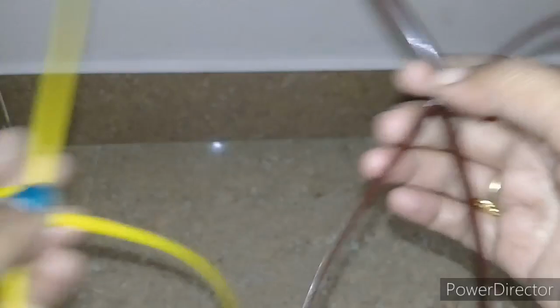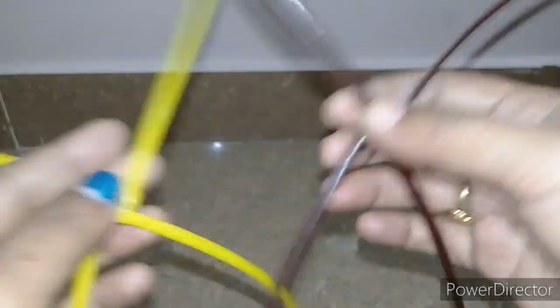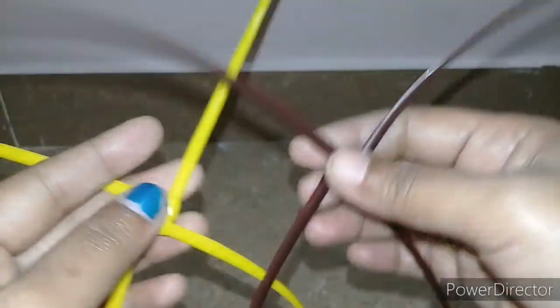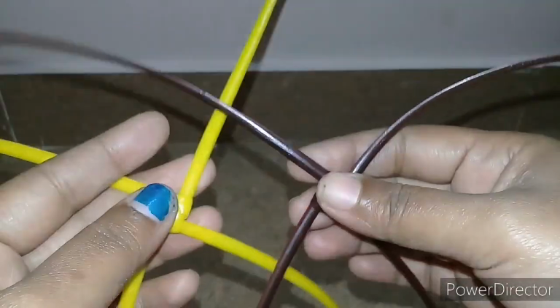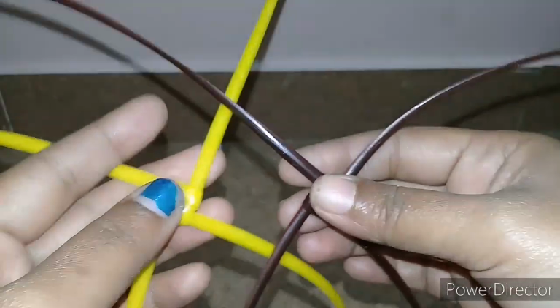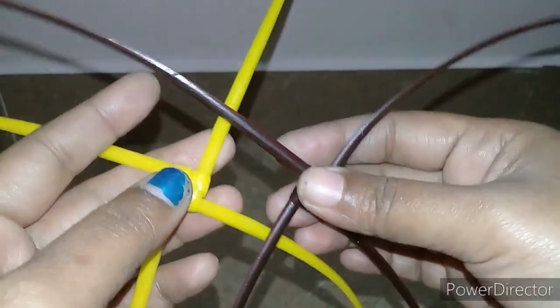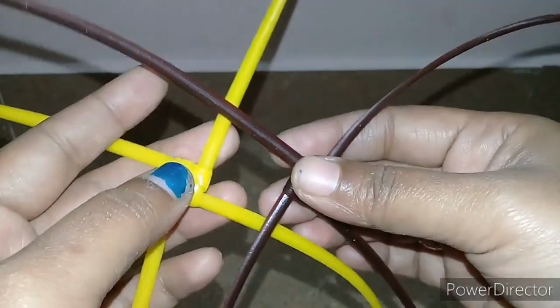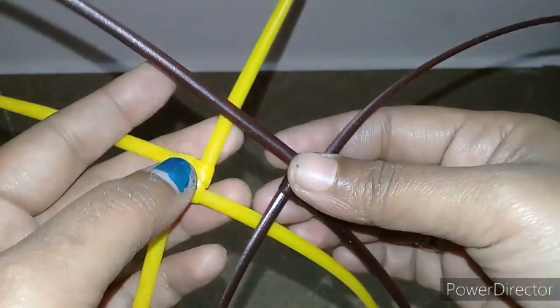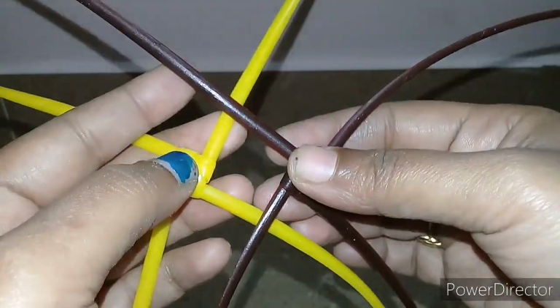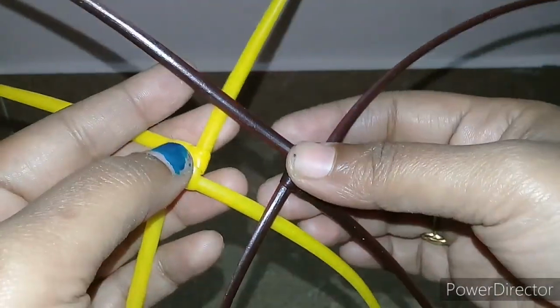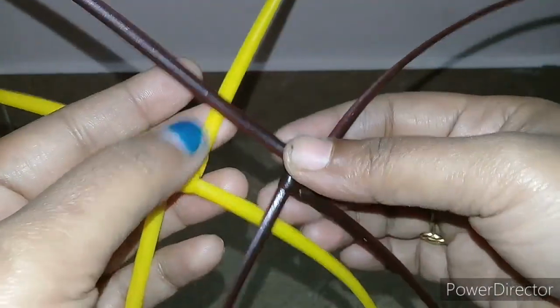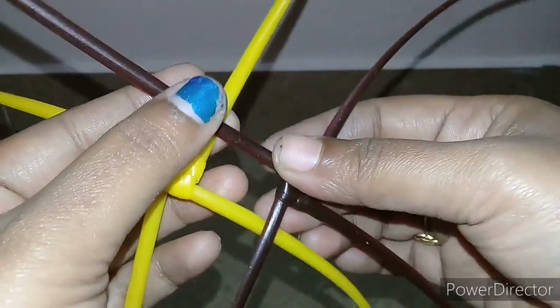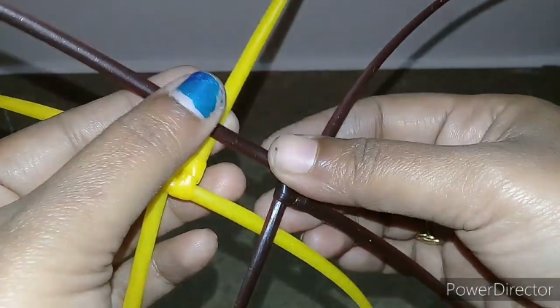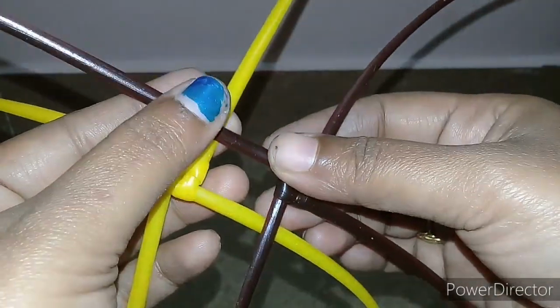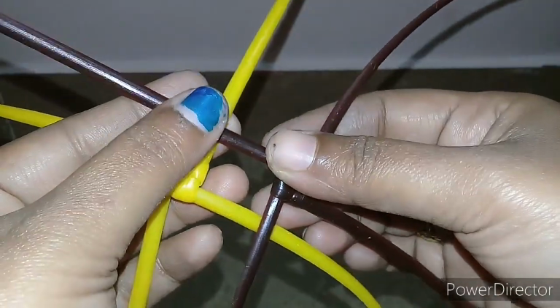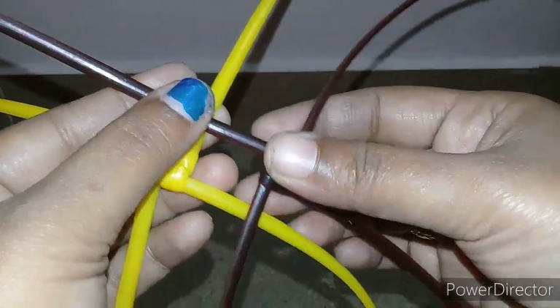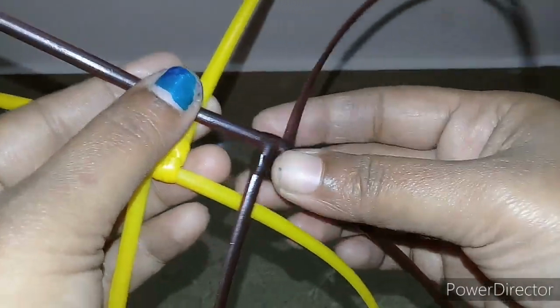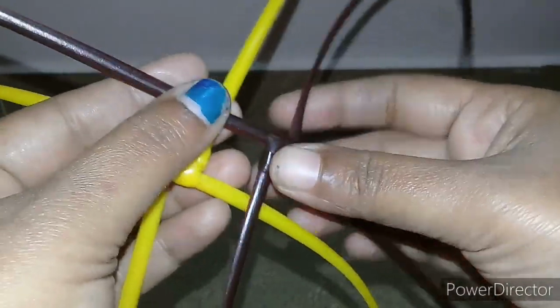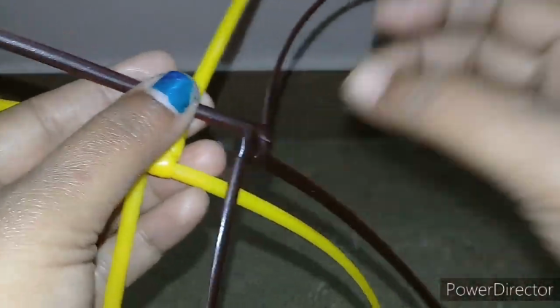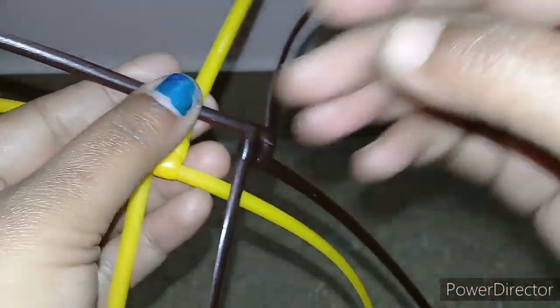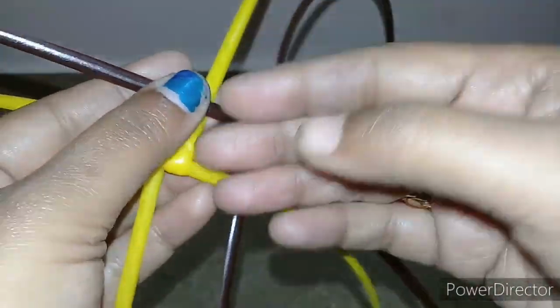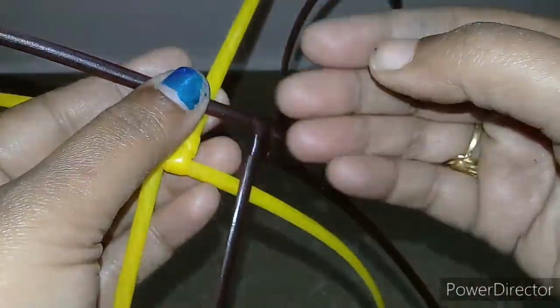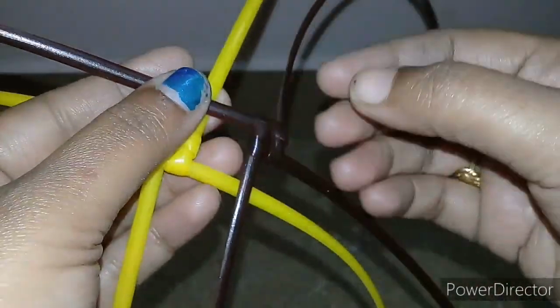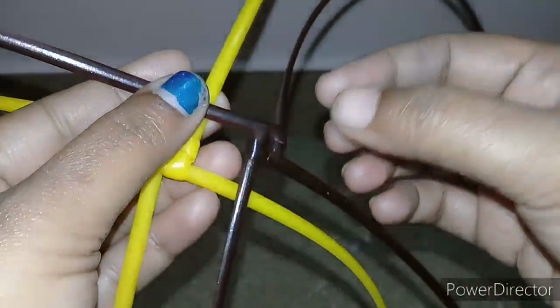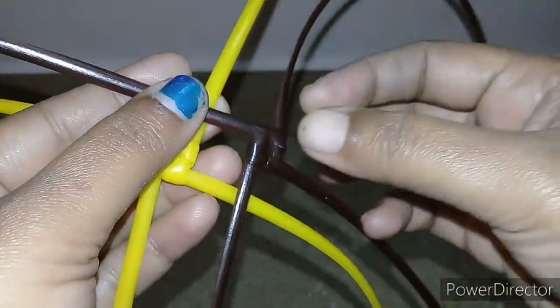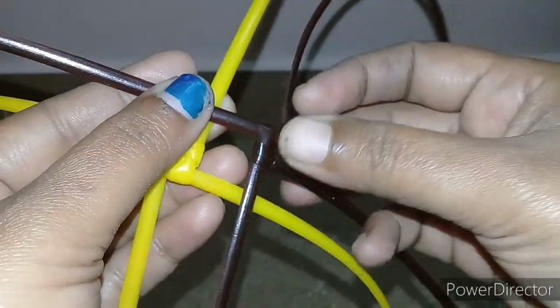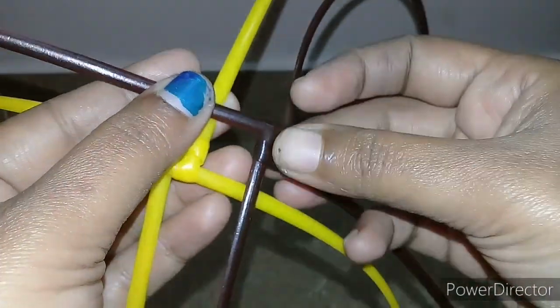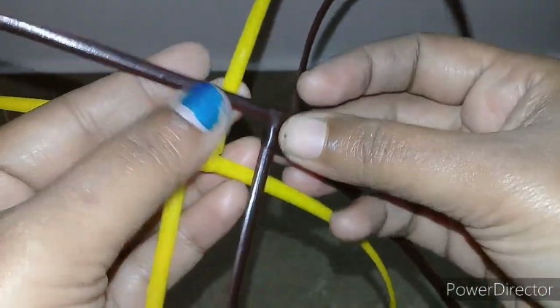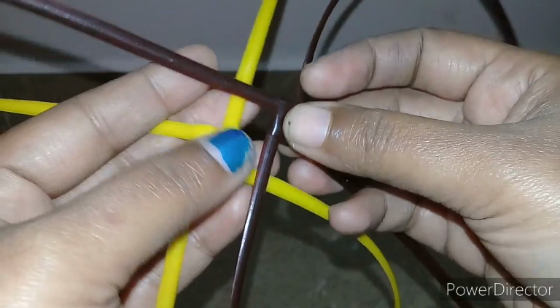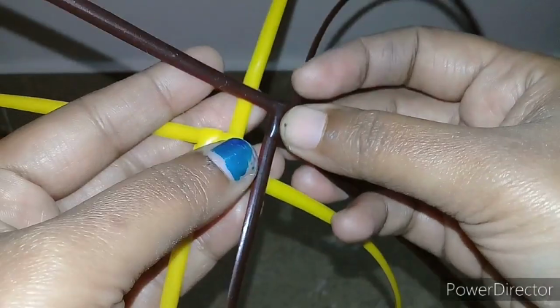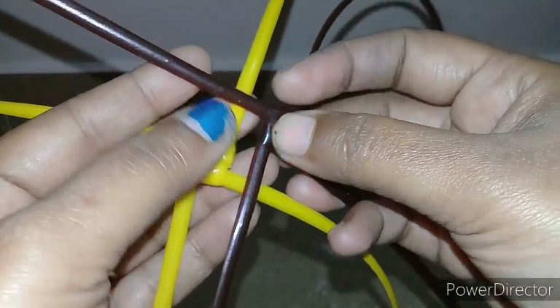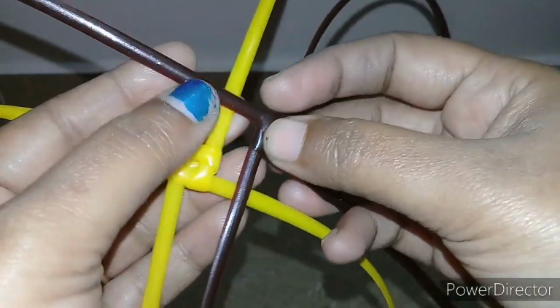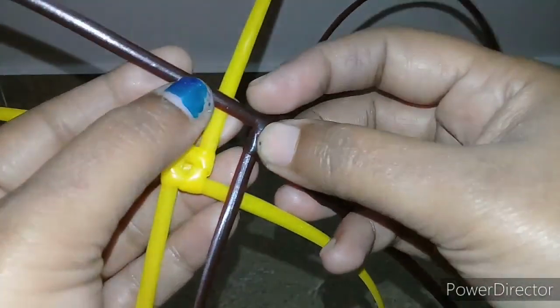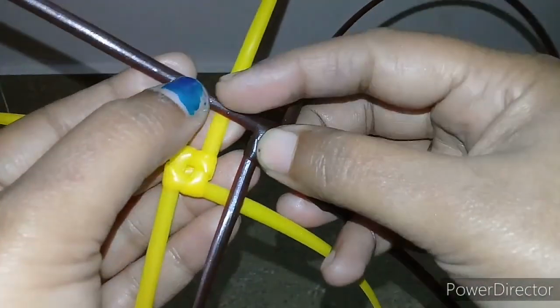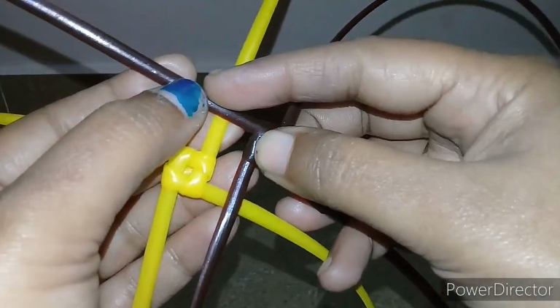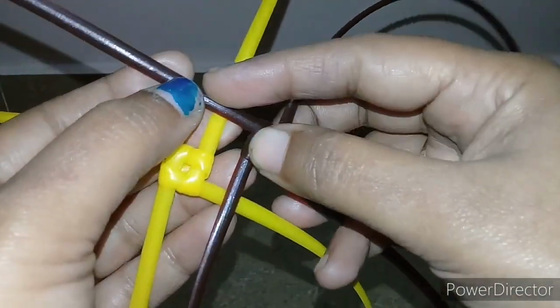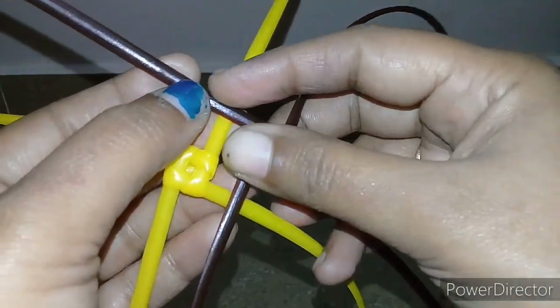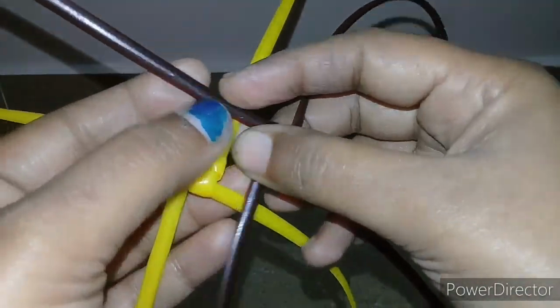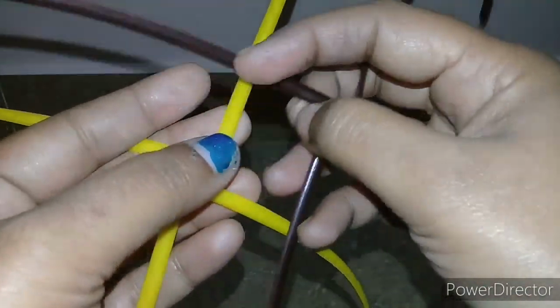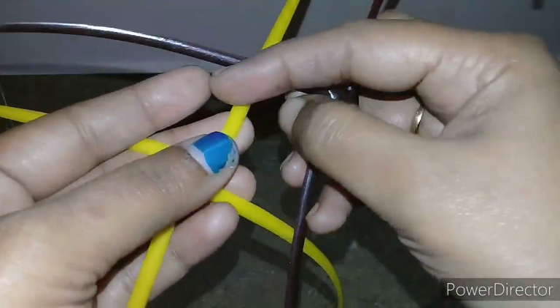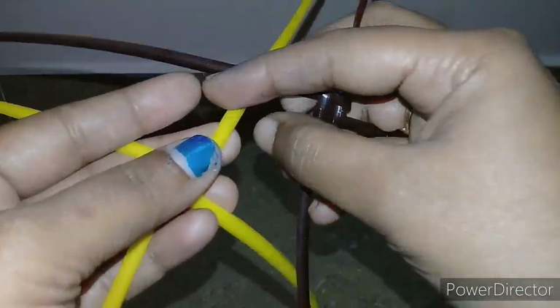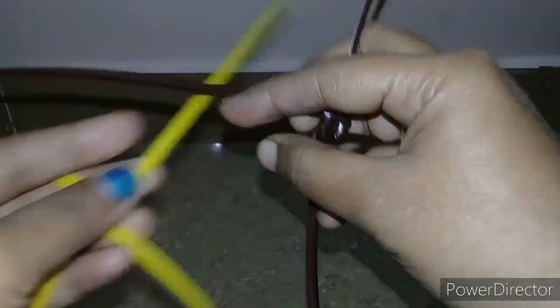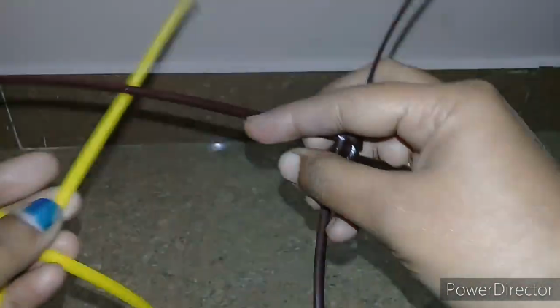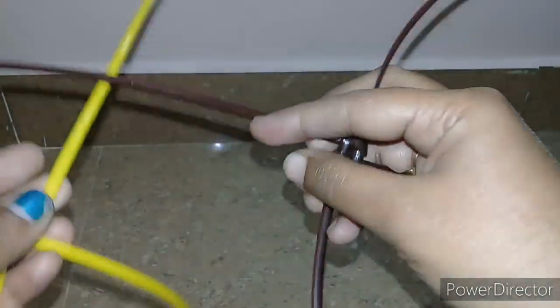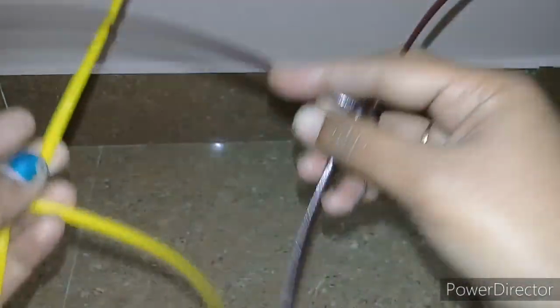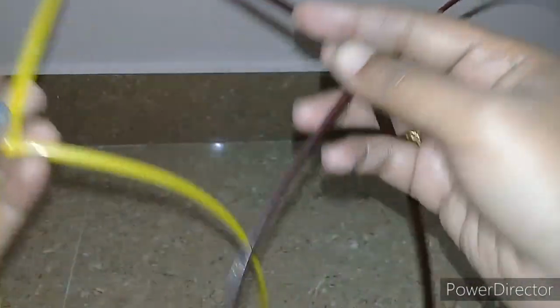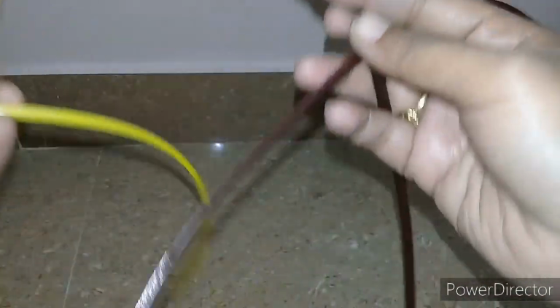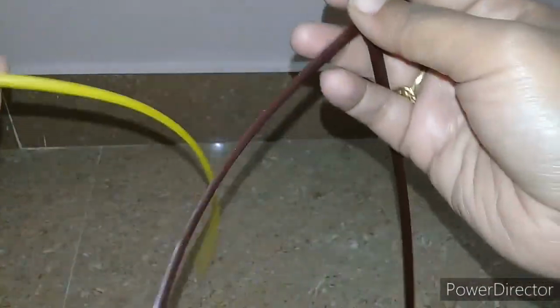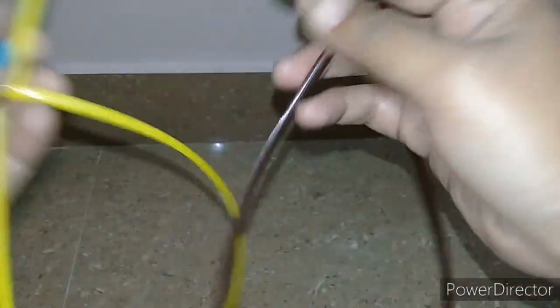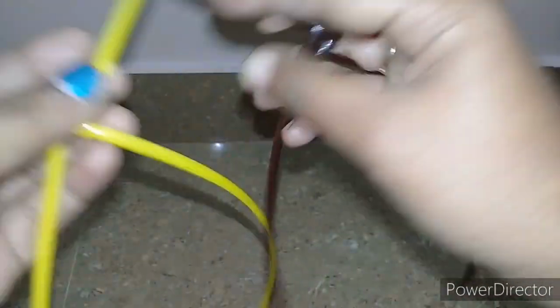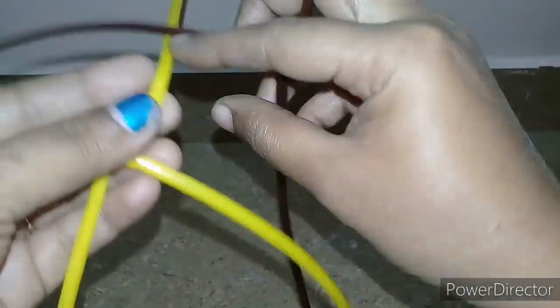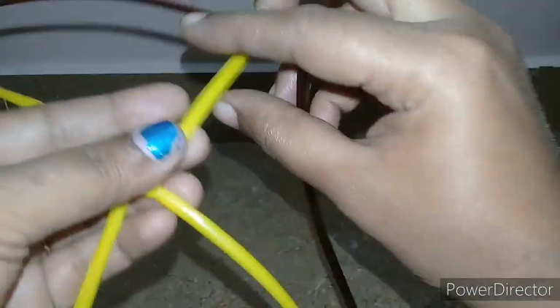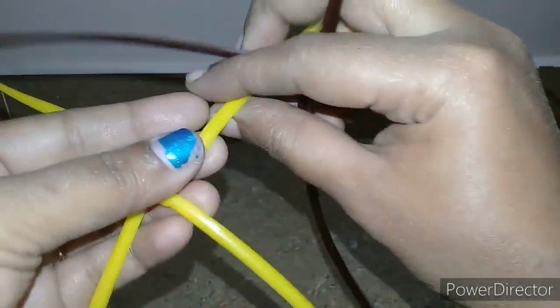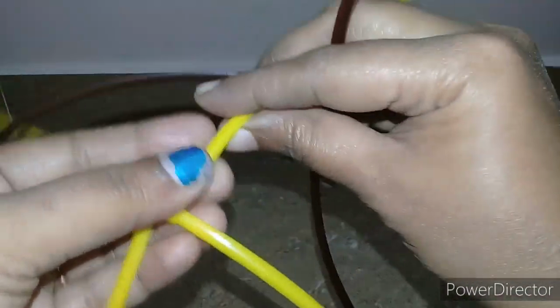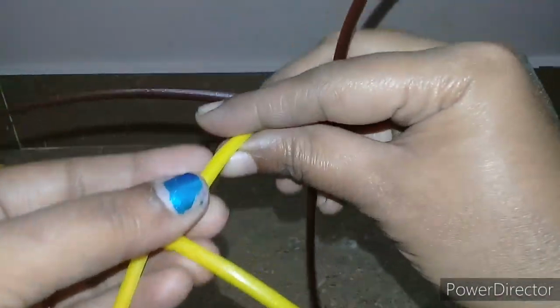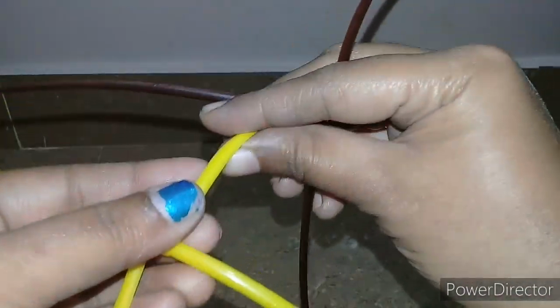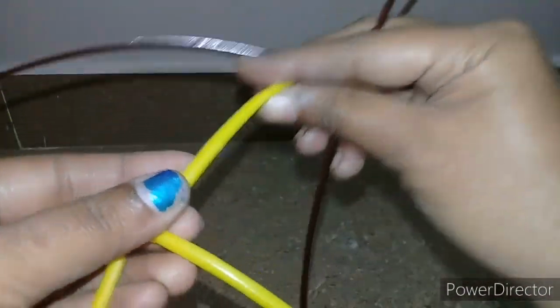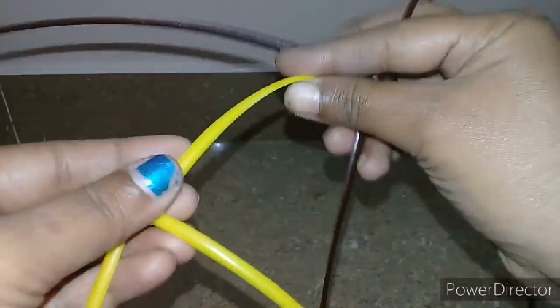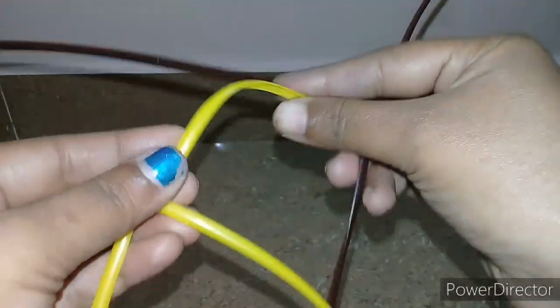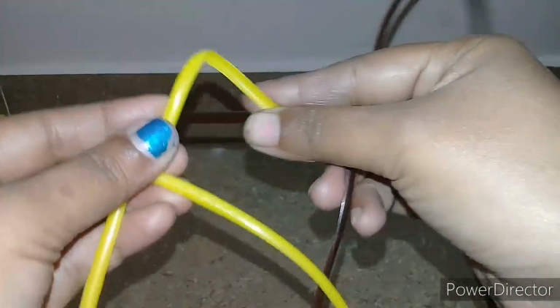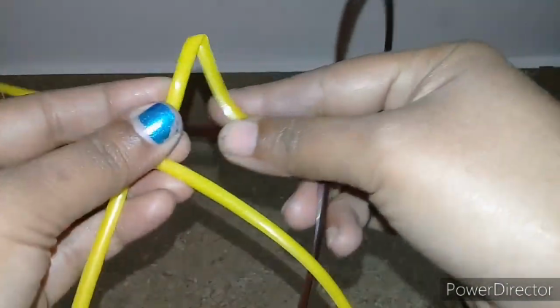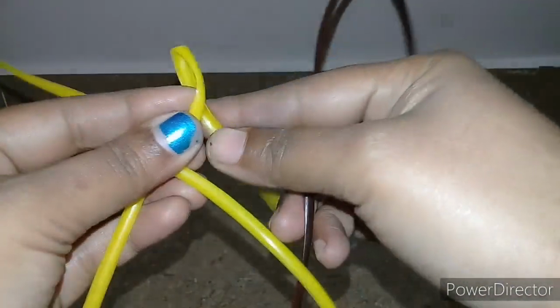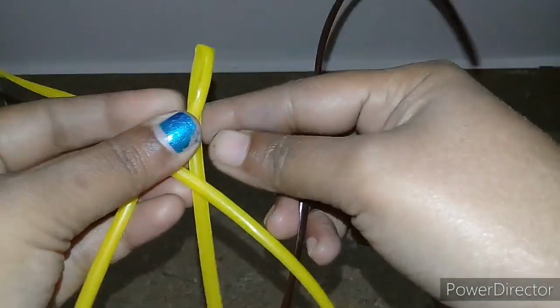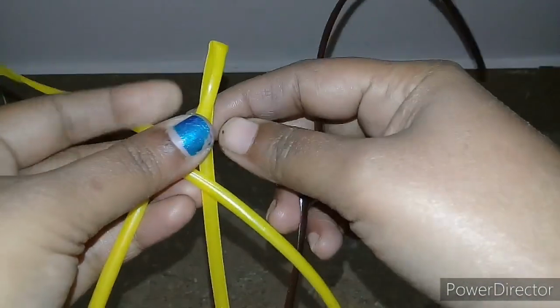Now we will add two knots. We will add a knot. Now we will add a knot.